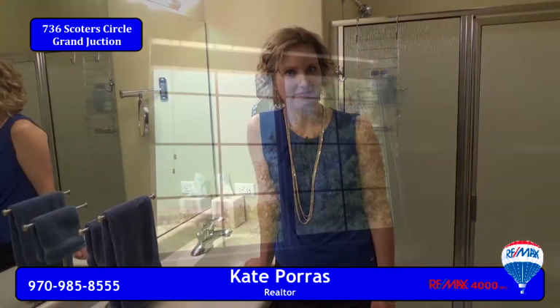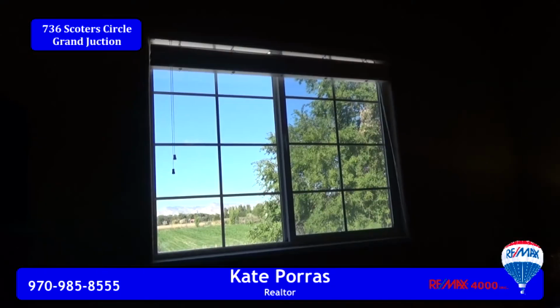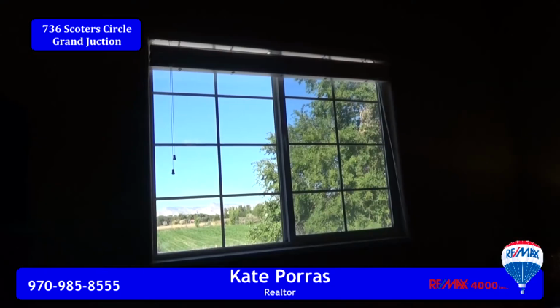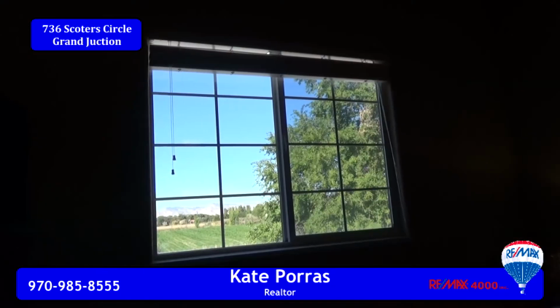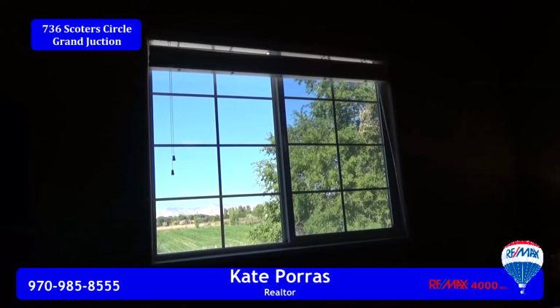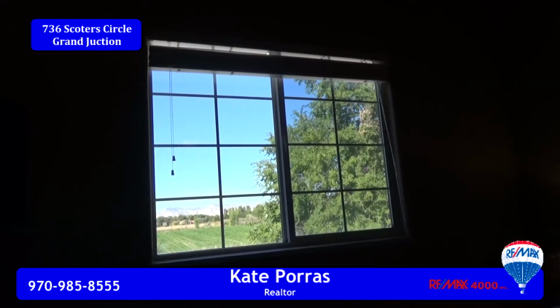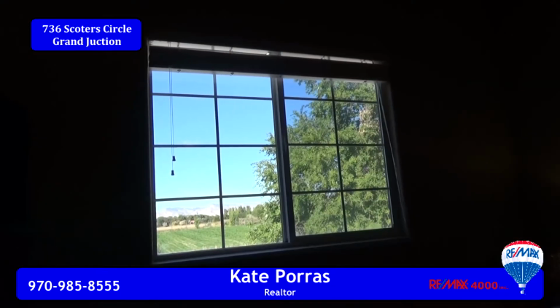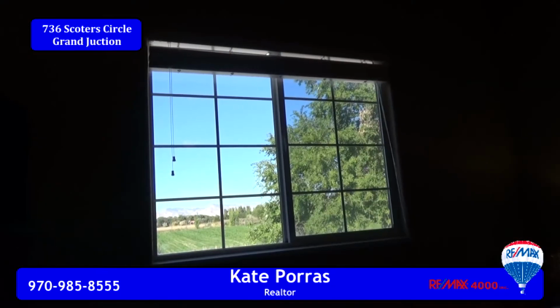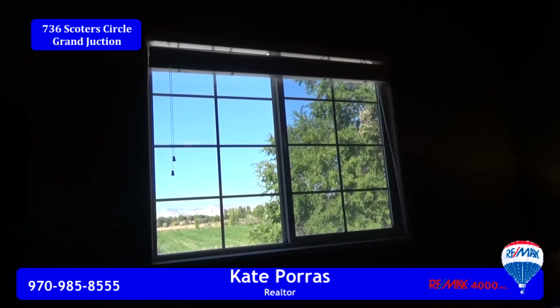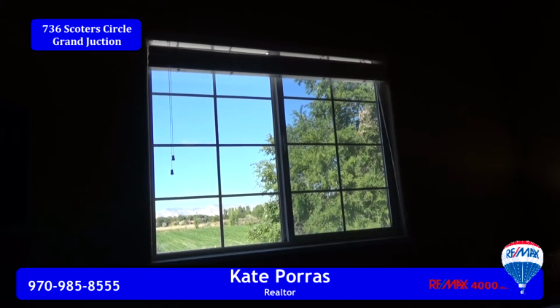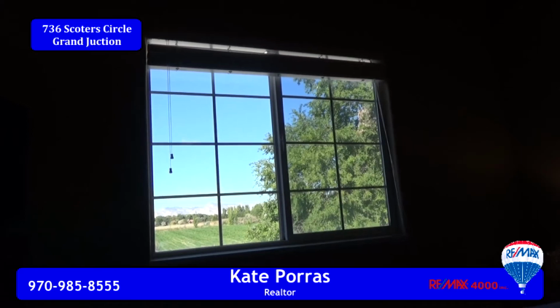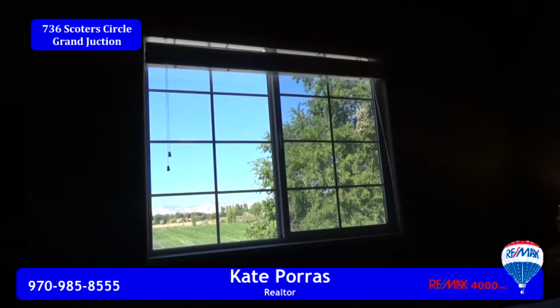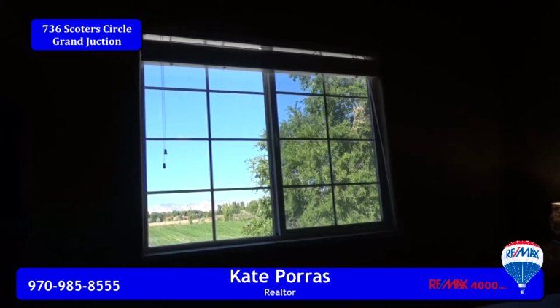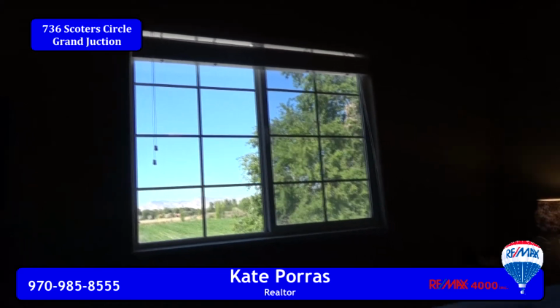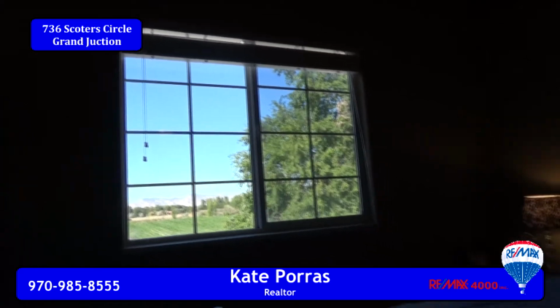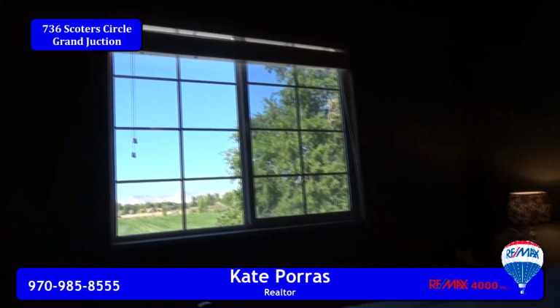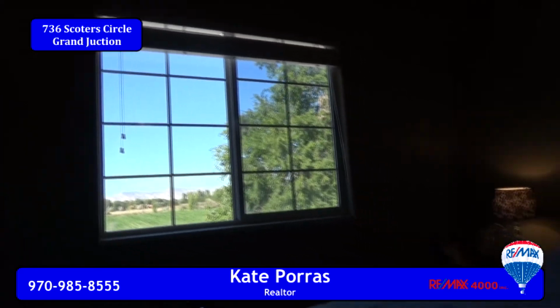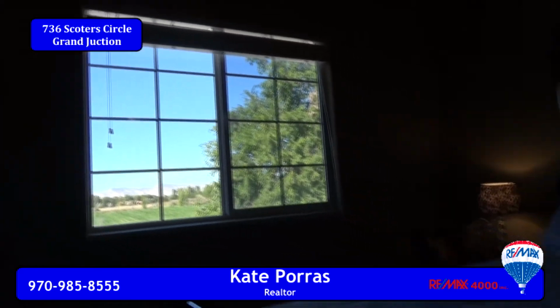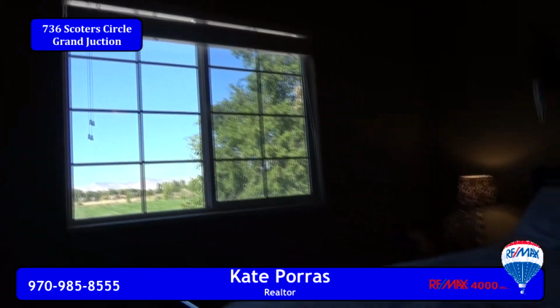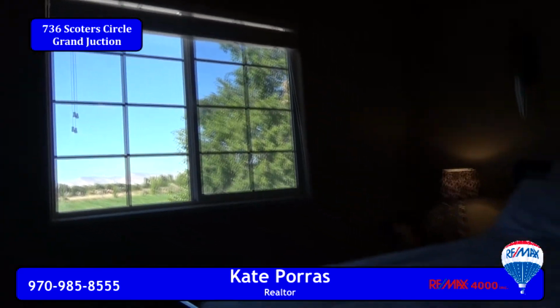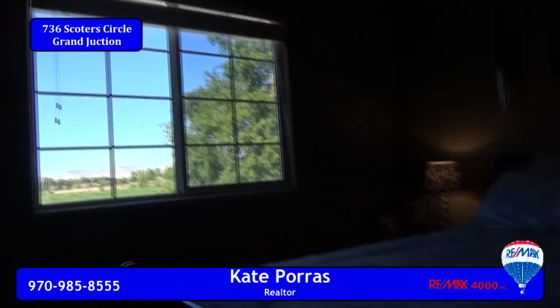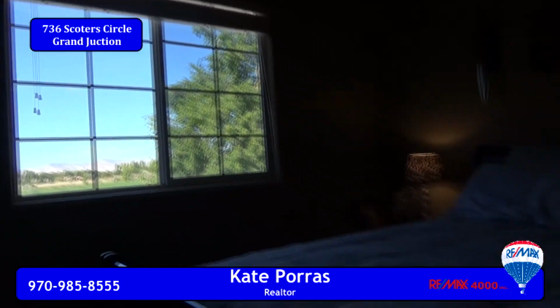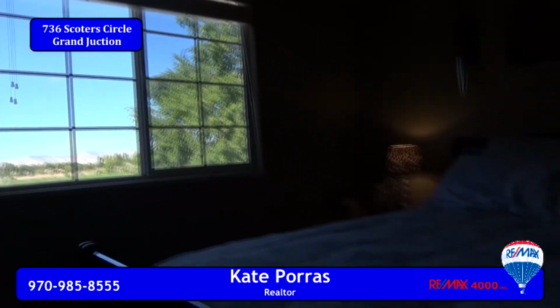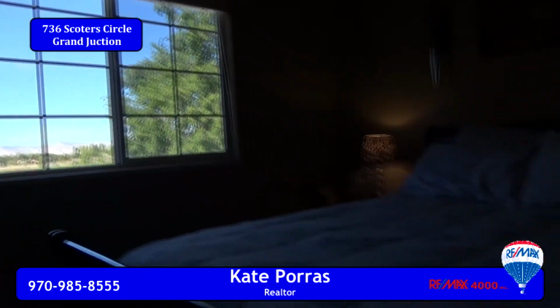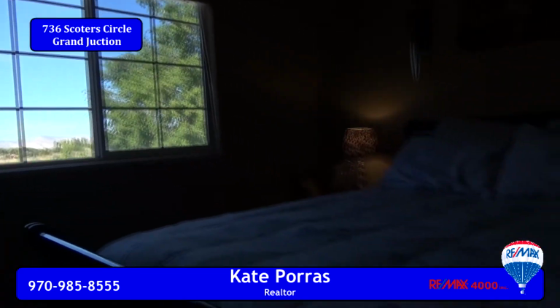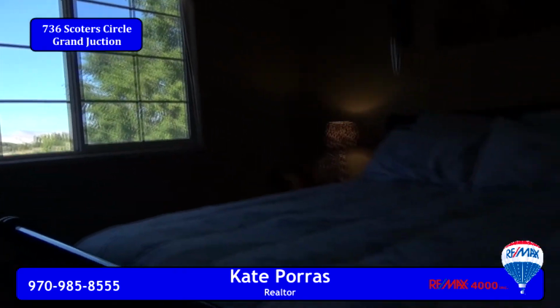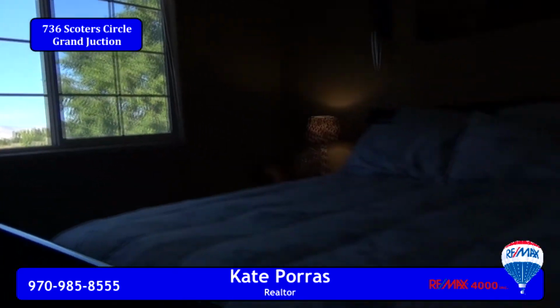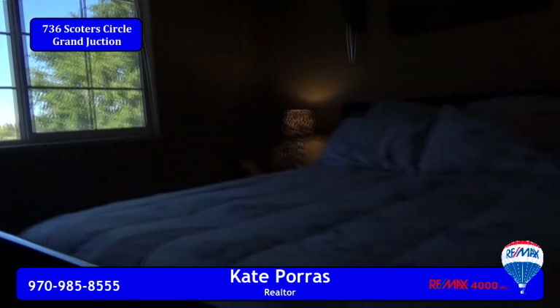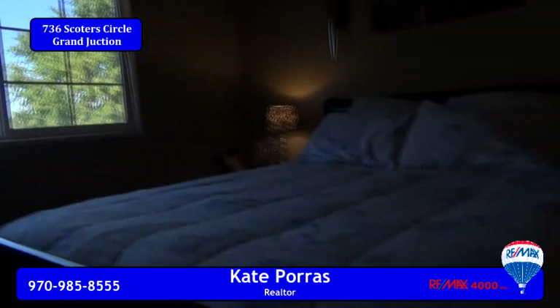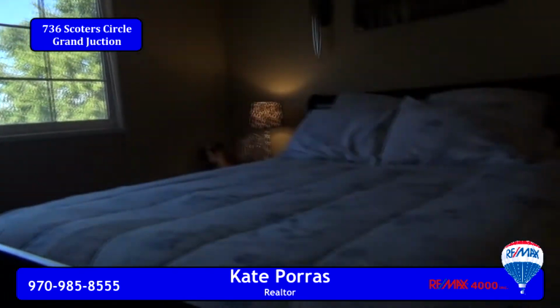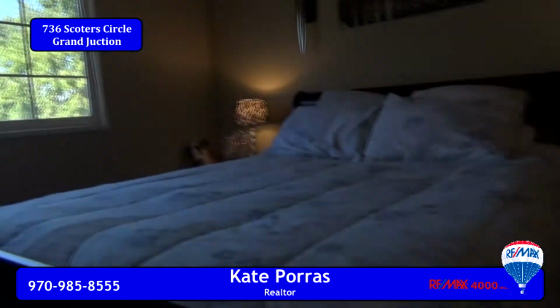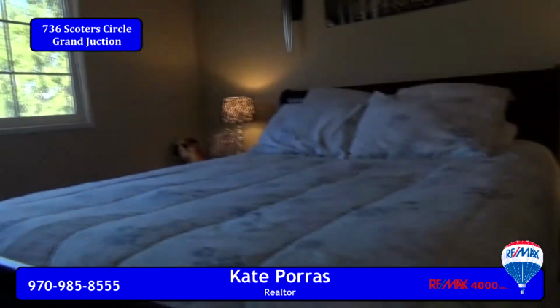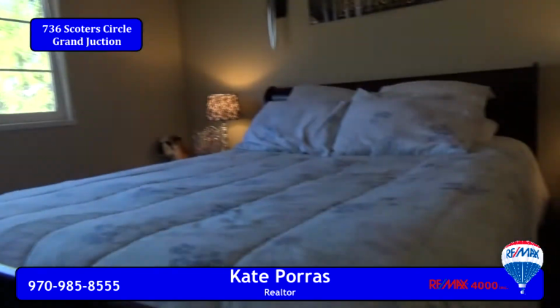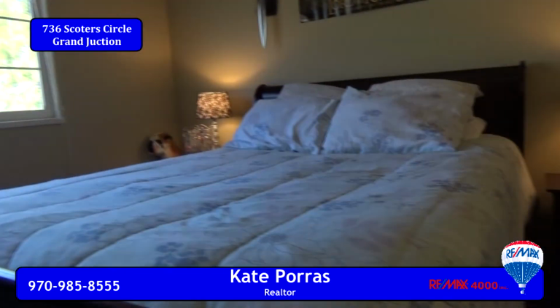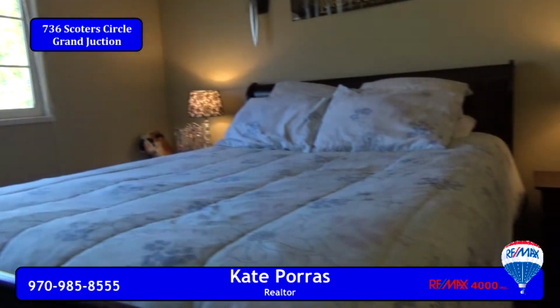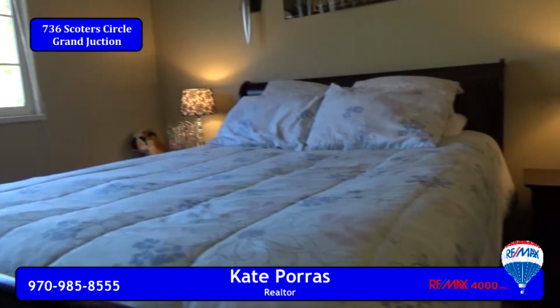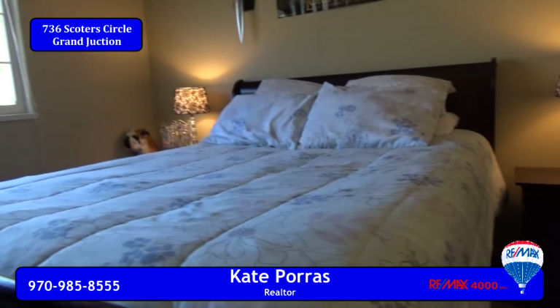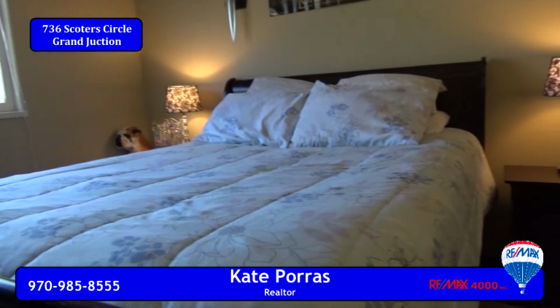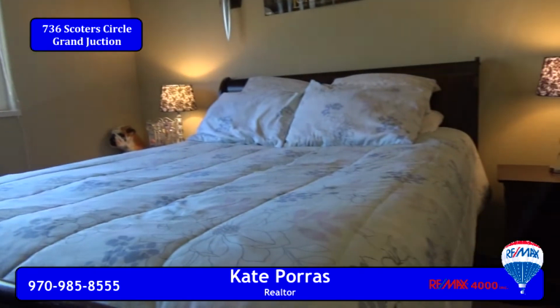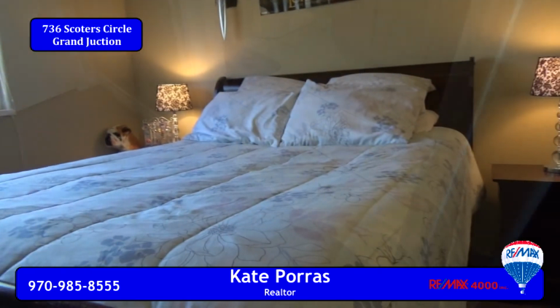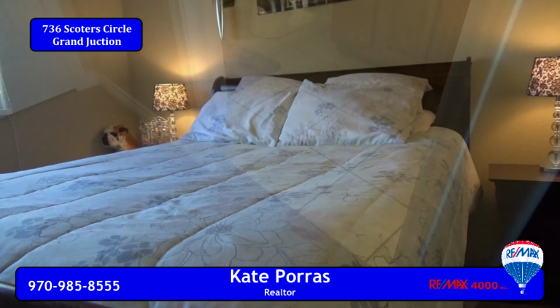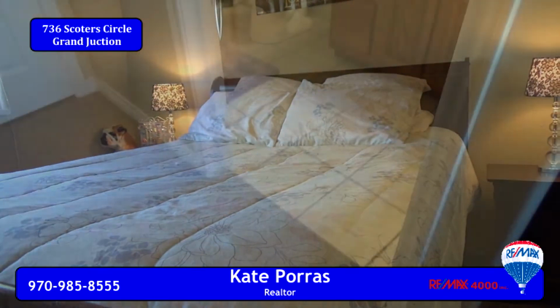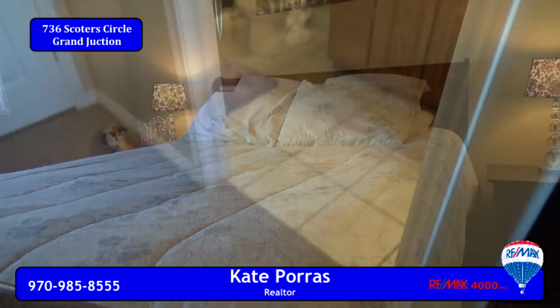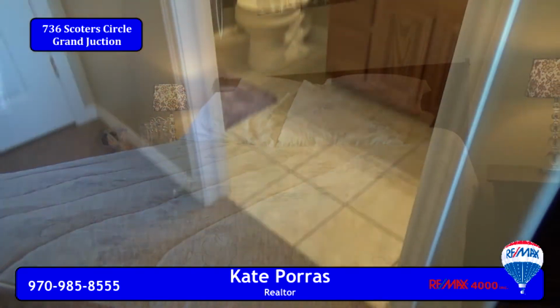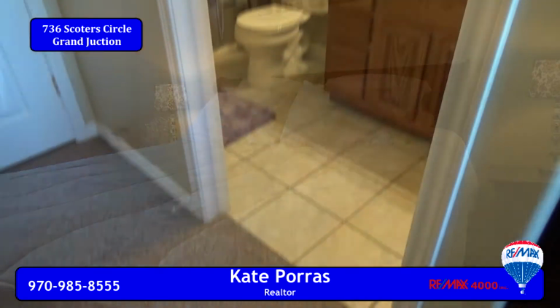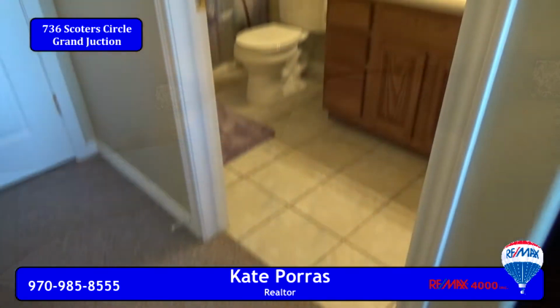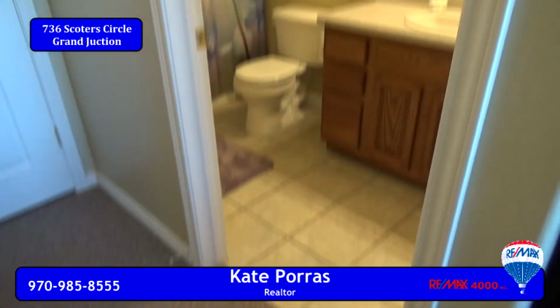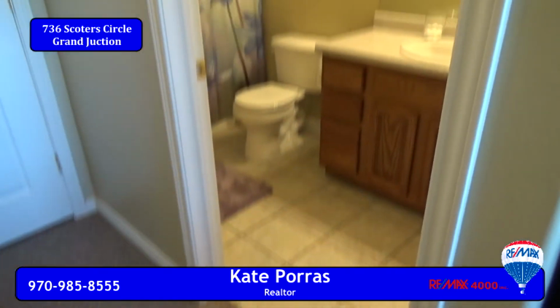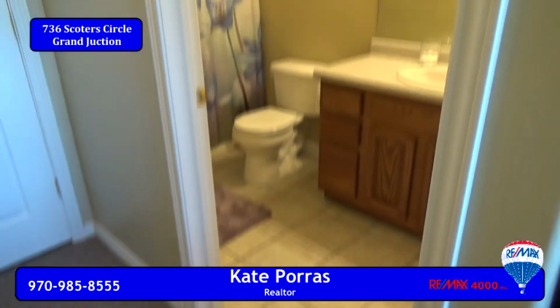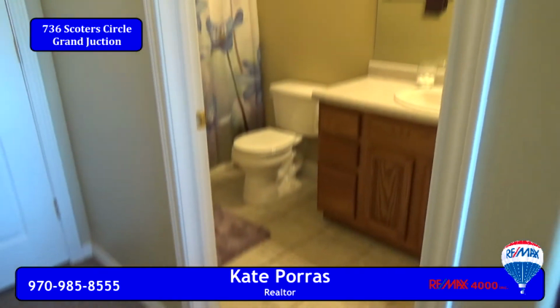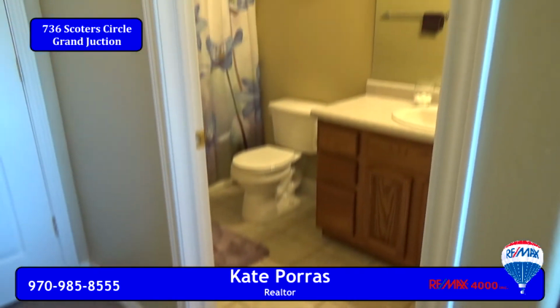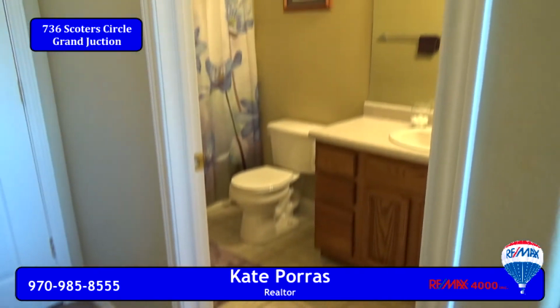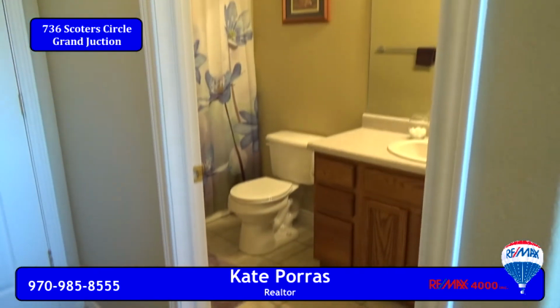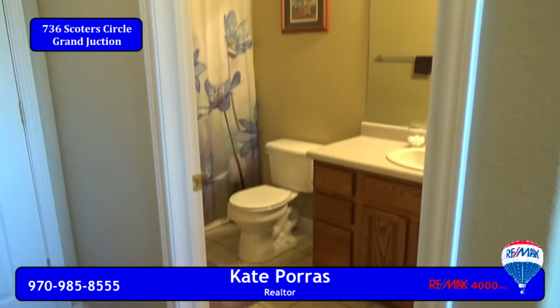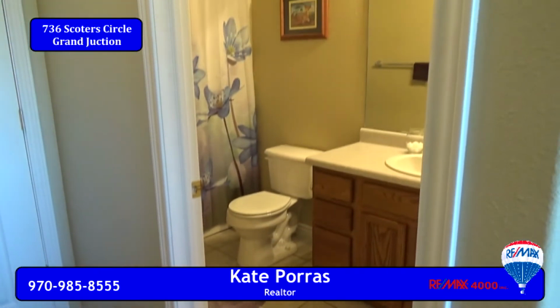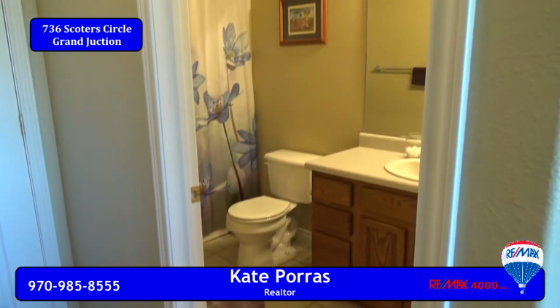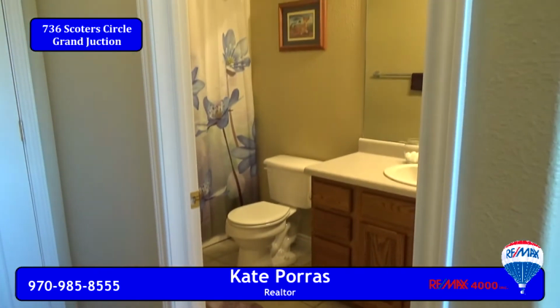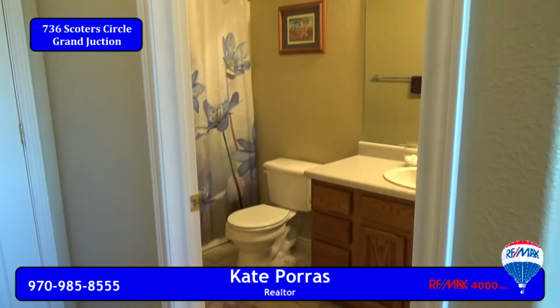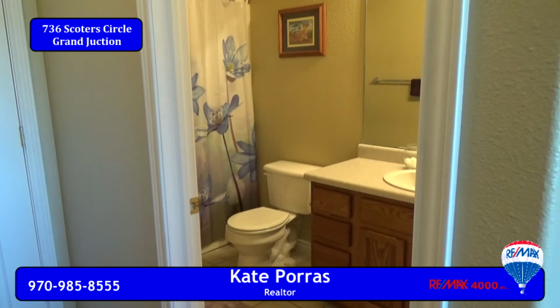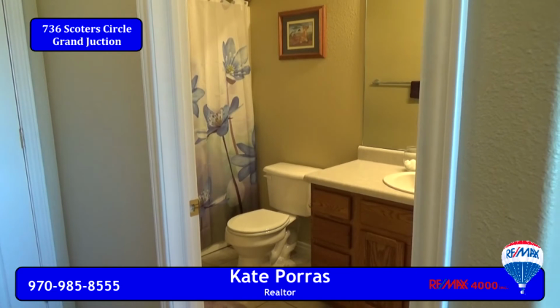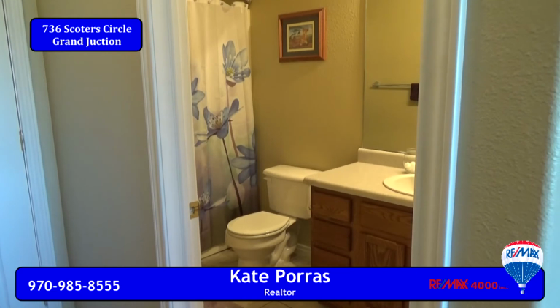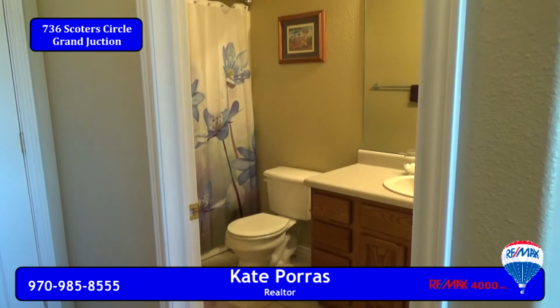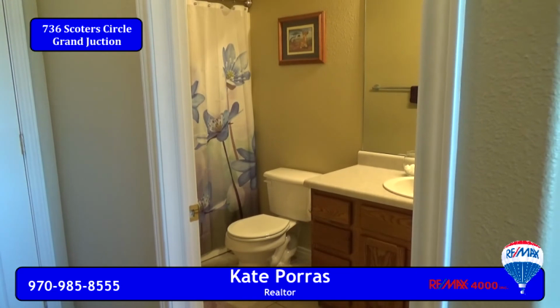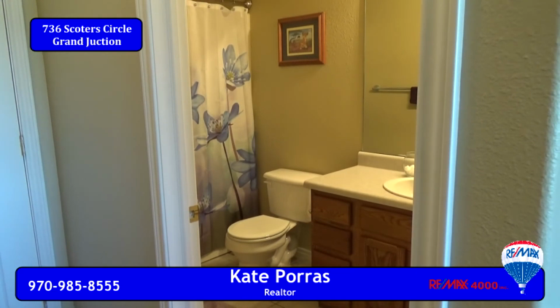There are also some gorgeous views from the upper level. That's where you'll find the junior master suite, complete with a full bath.